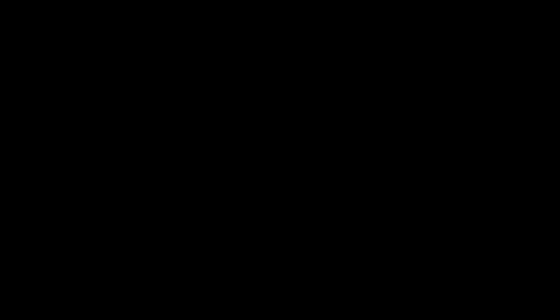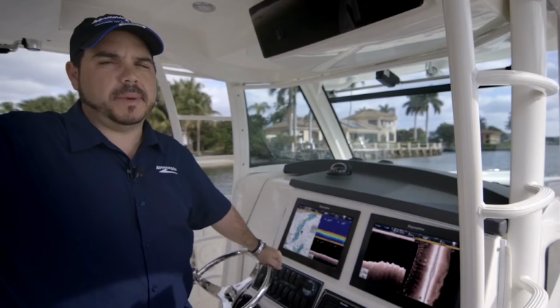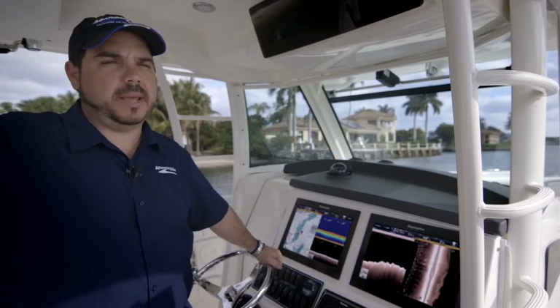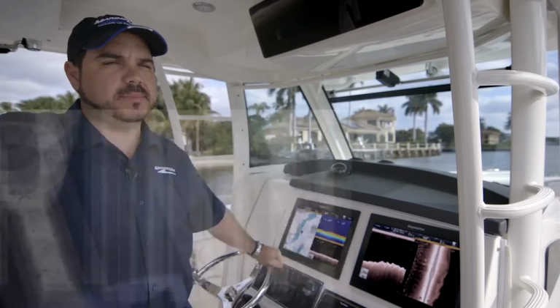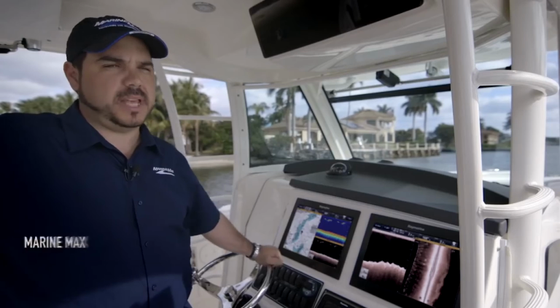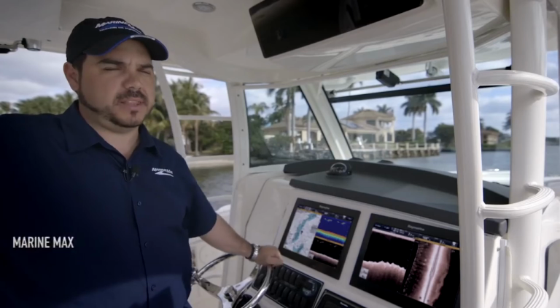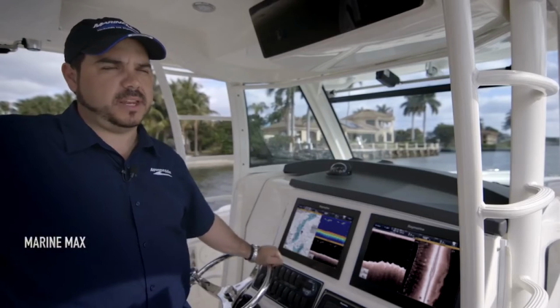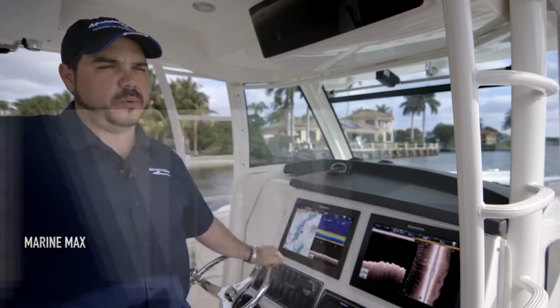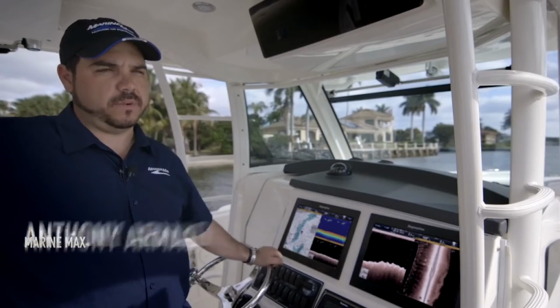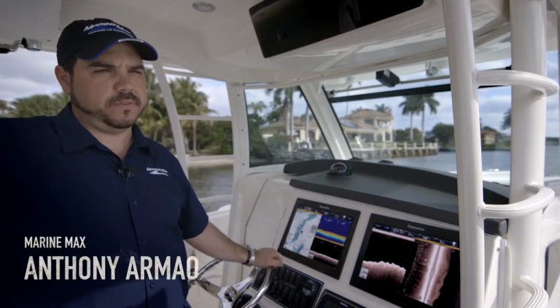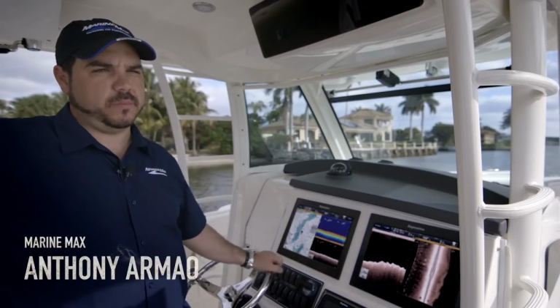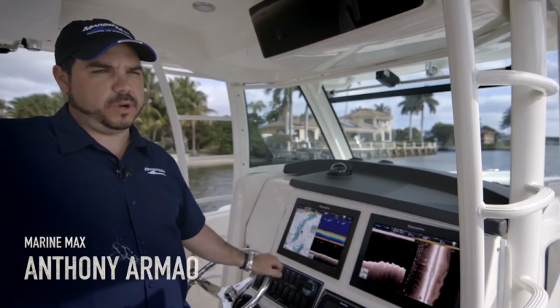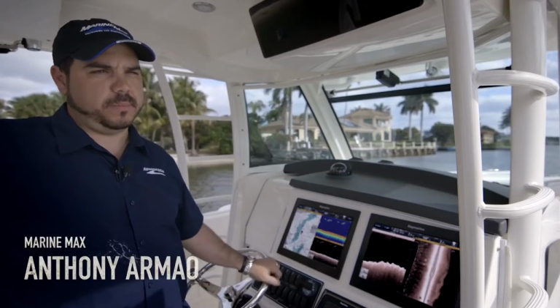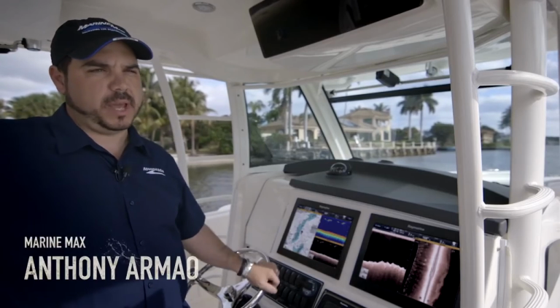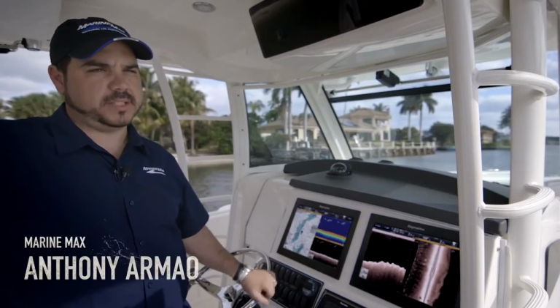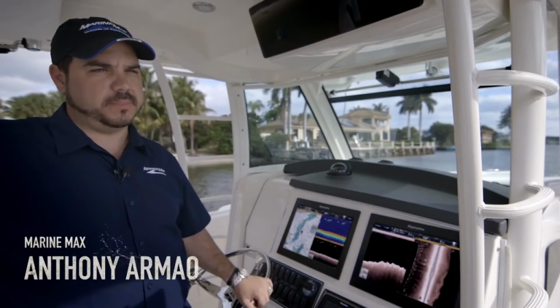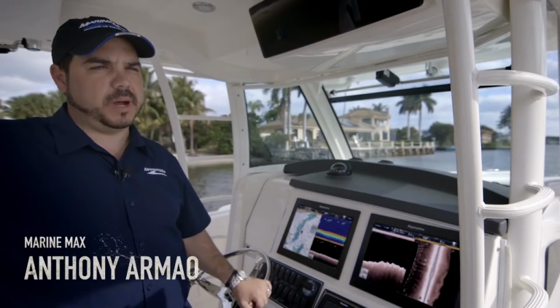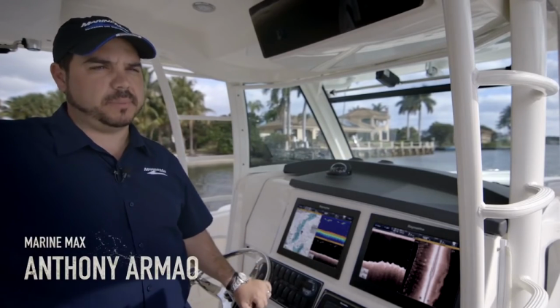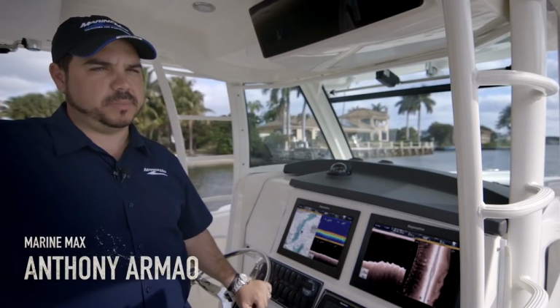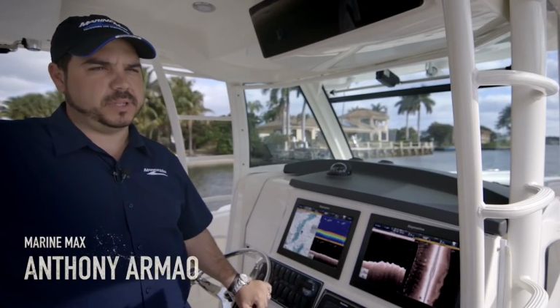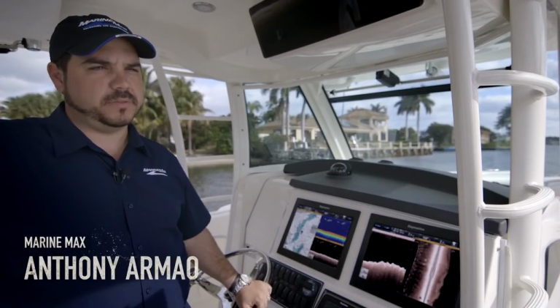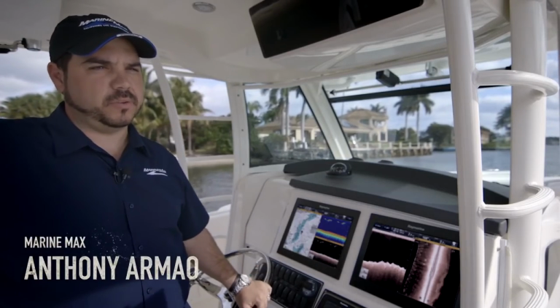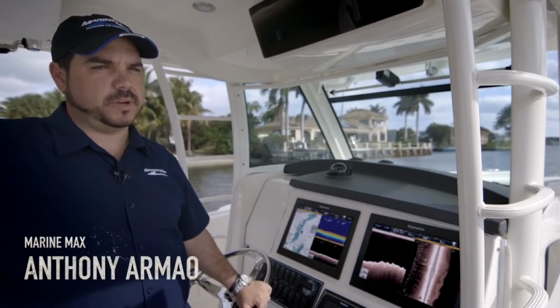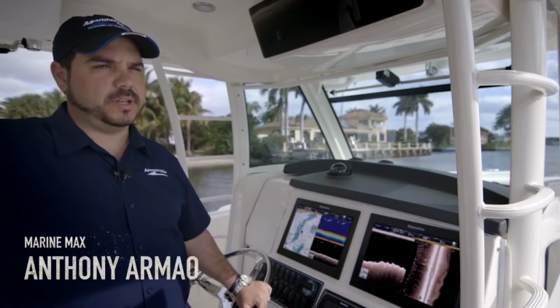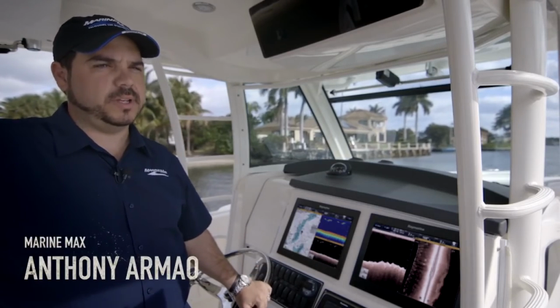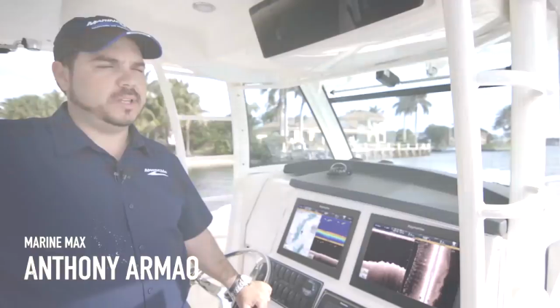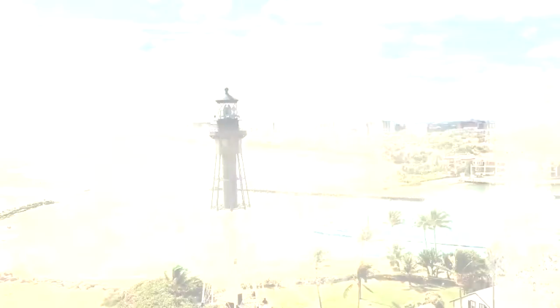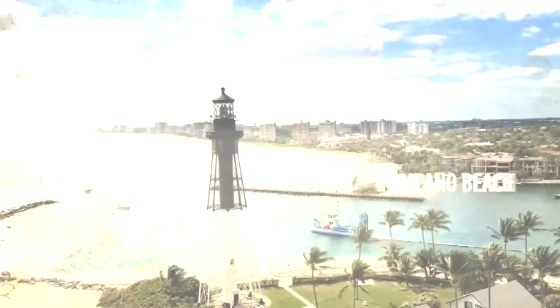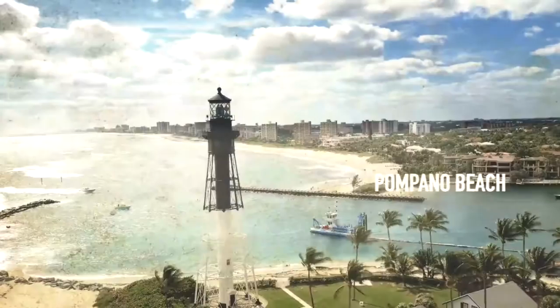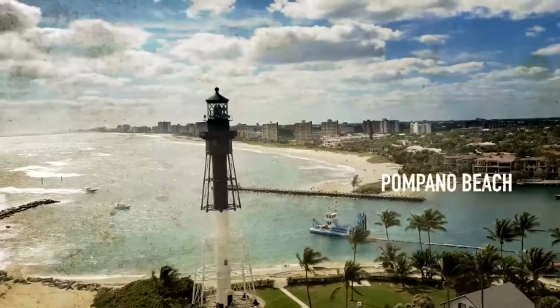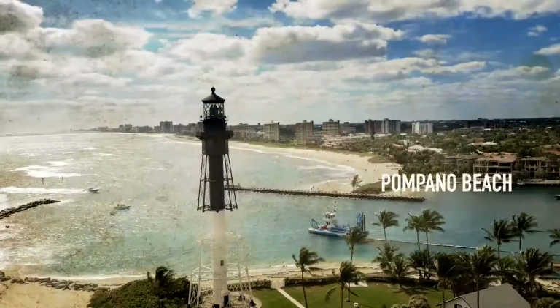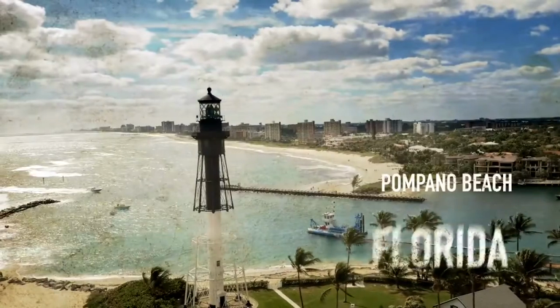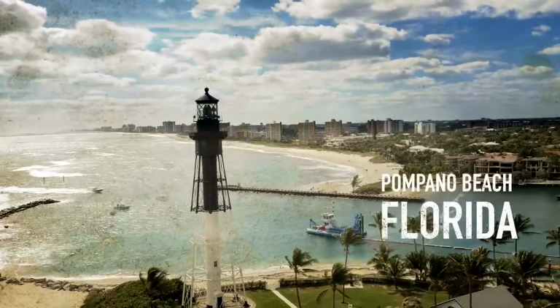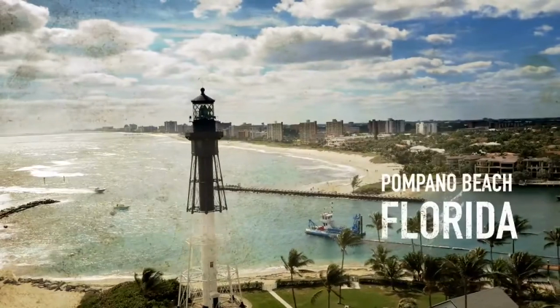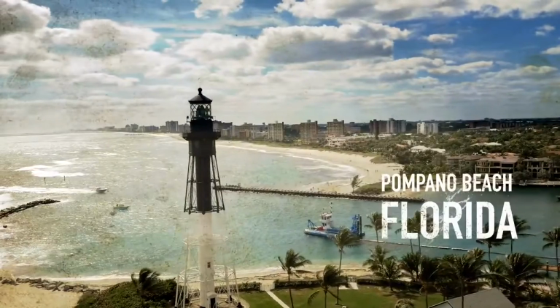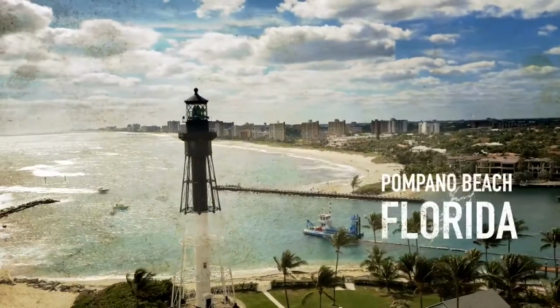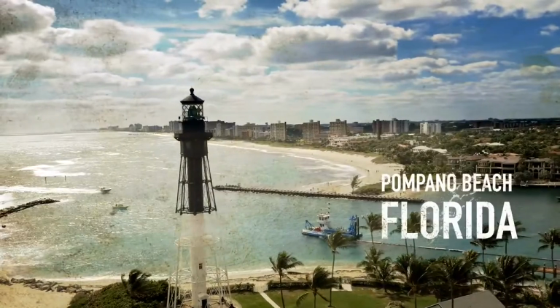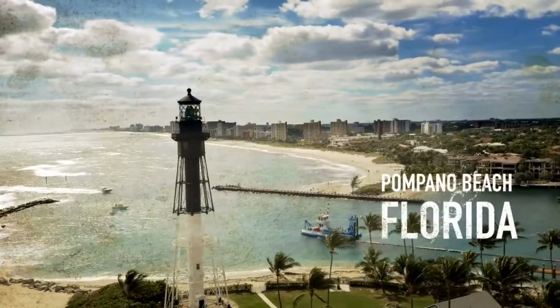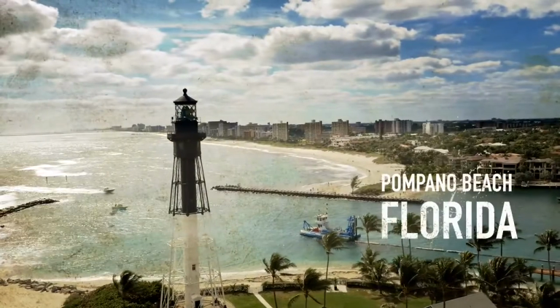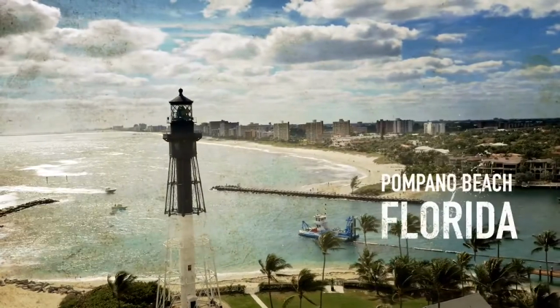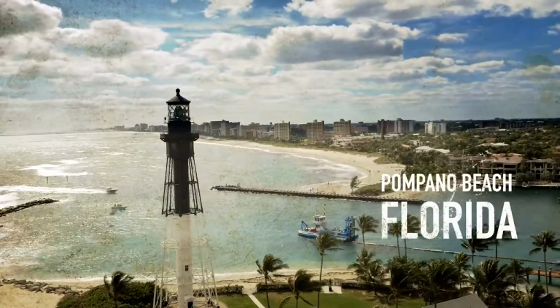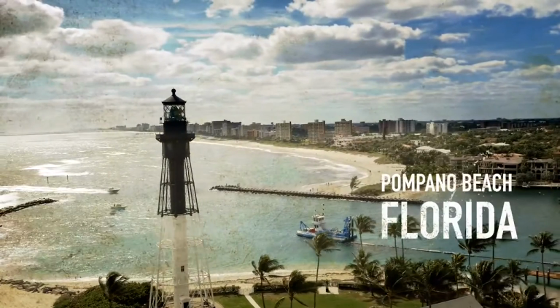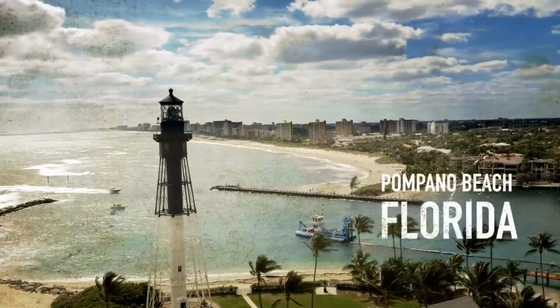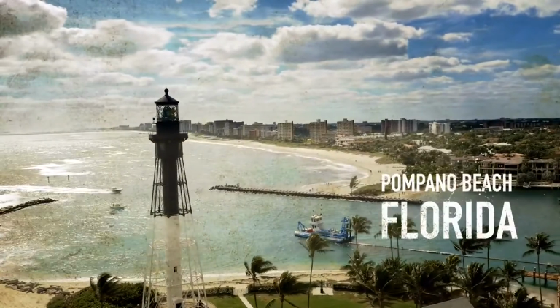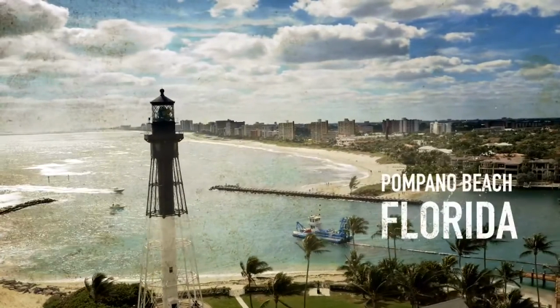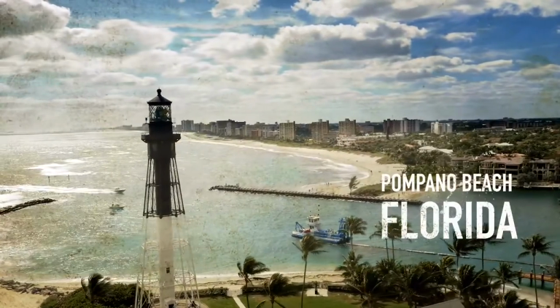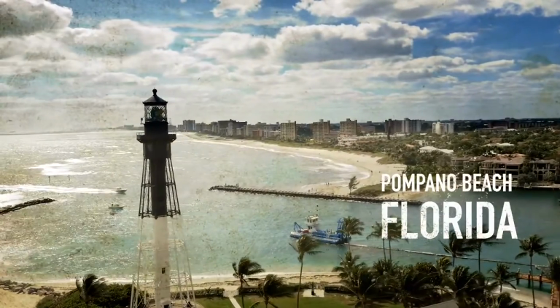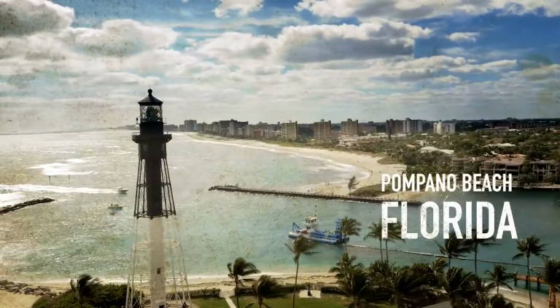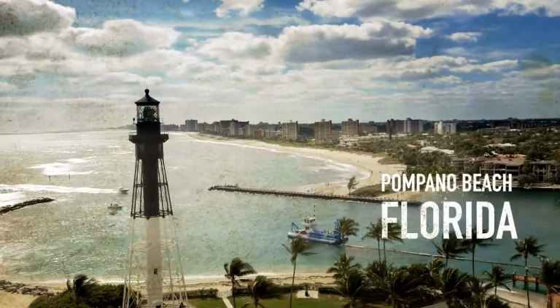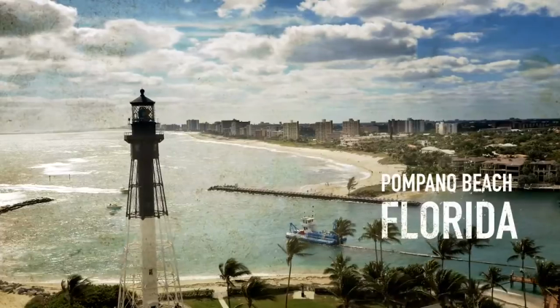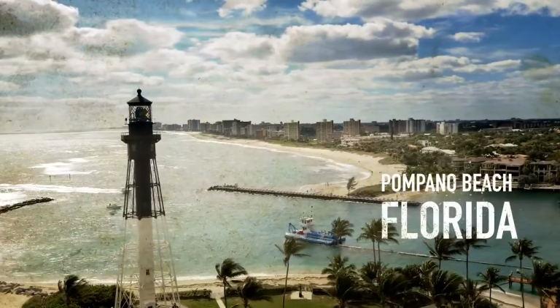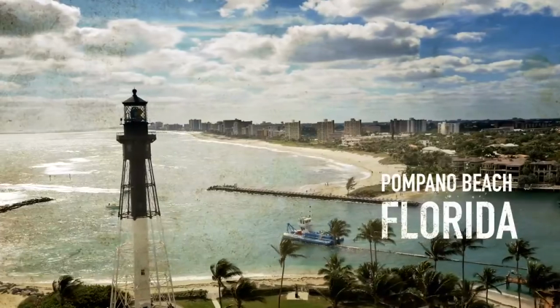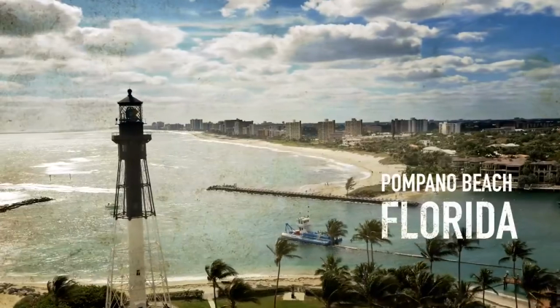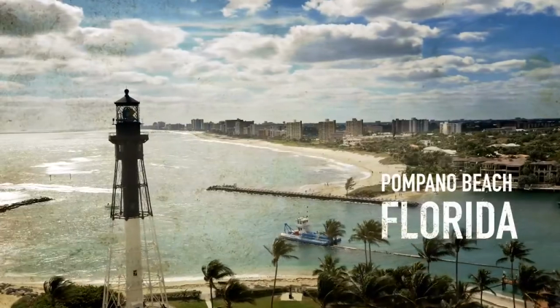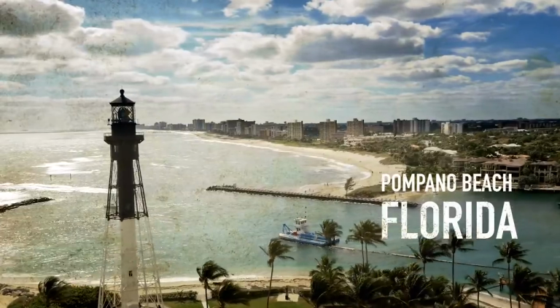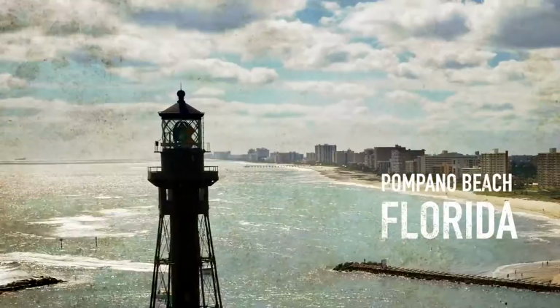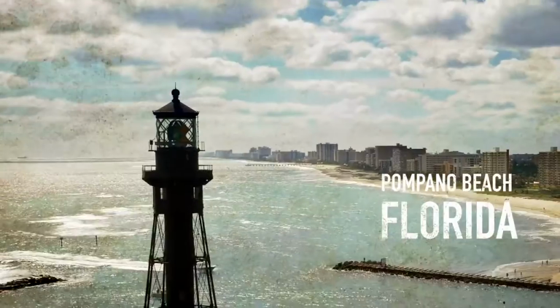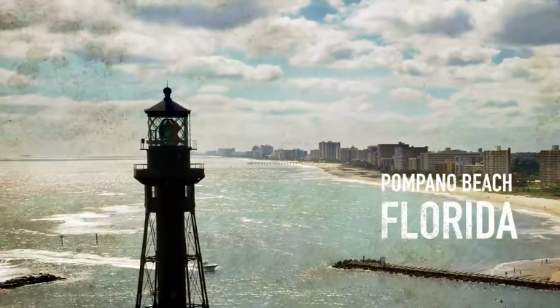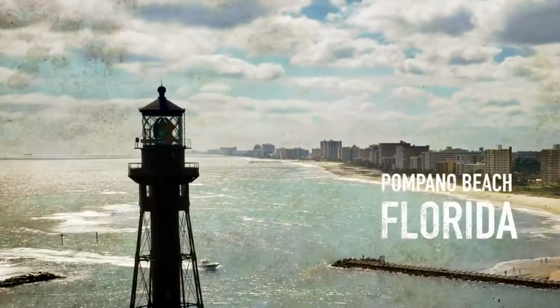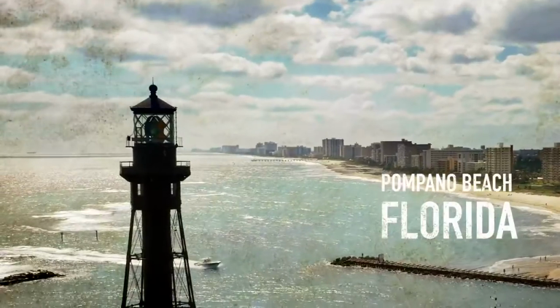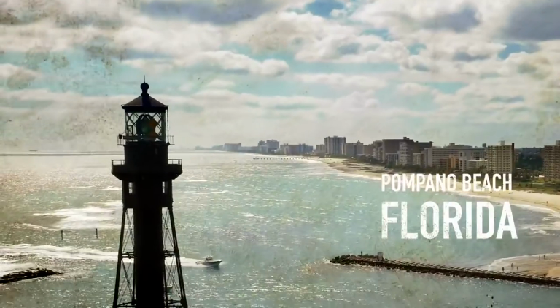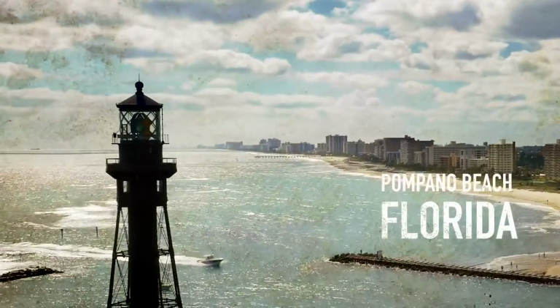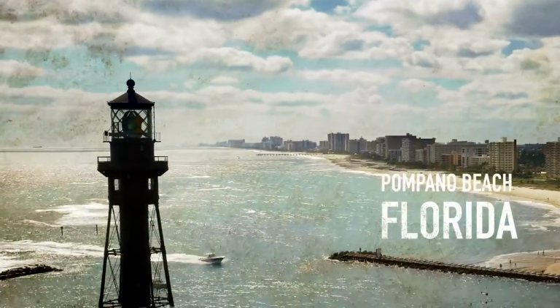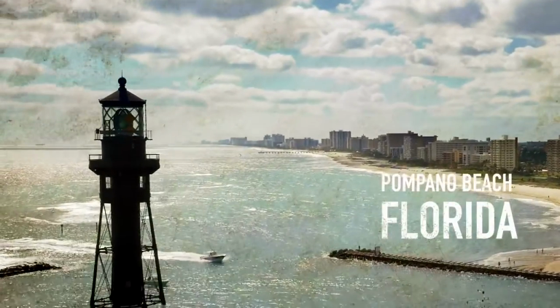My name is Anthony. I work for MarineMax in Pompano Beach, Florida. Today we're aboard a 37 Outrage Whaler, powered by three Mercury Verado 333s.